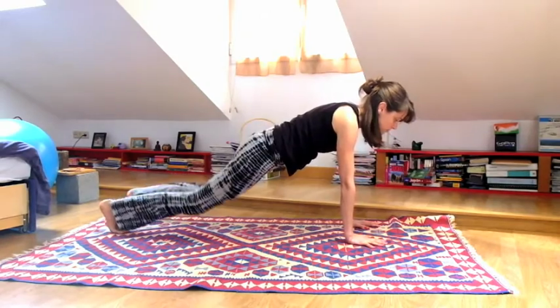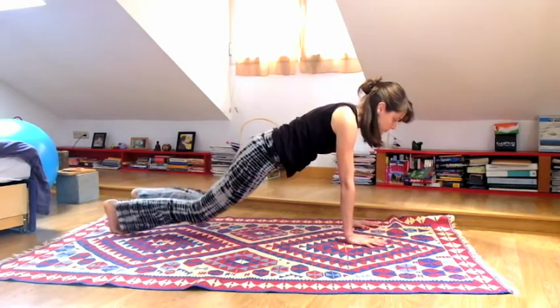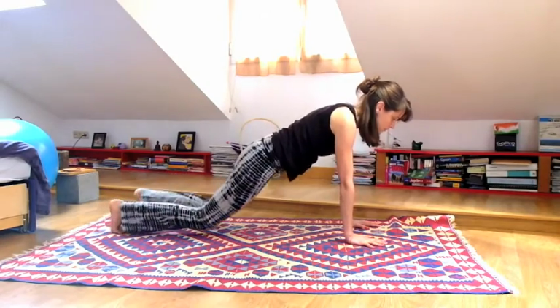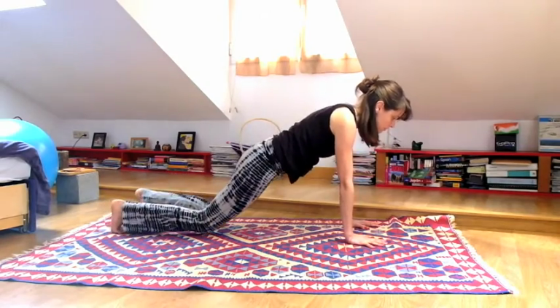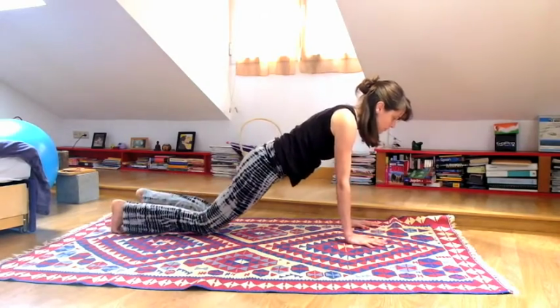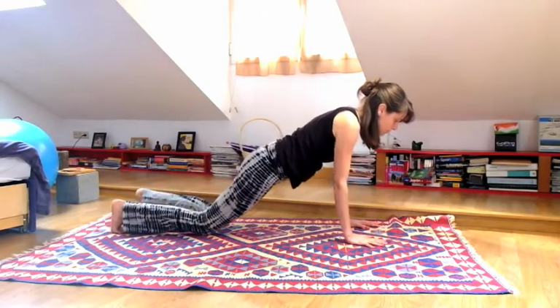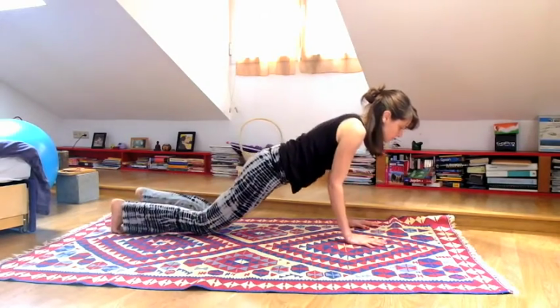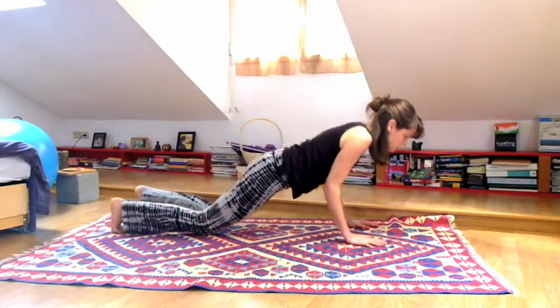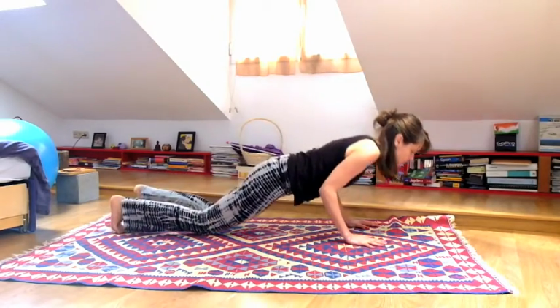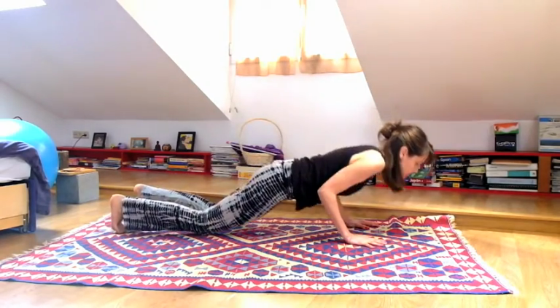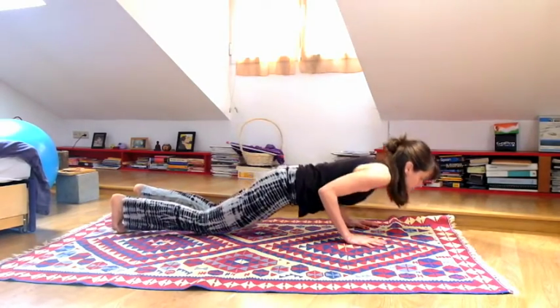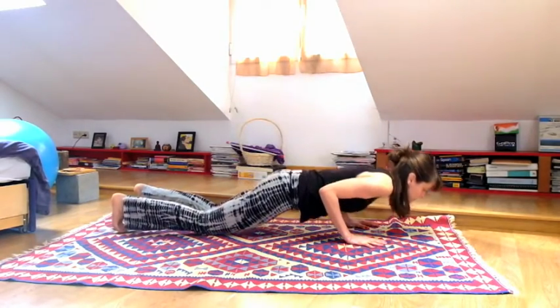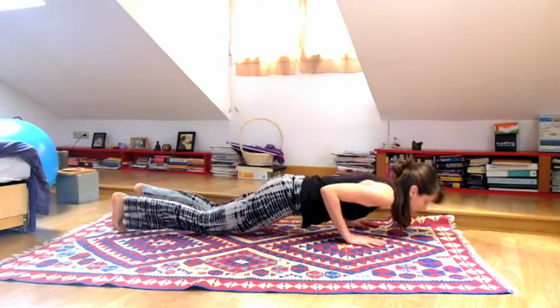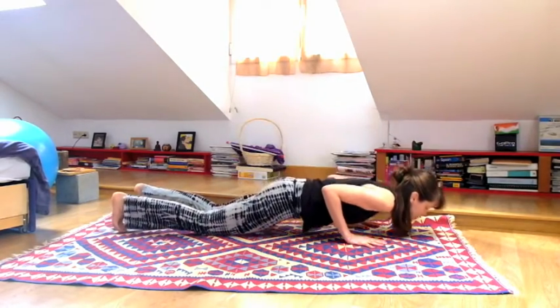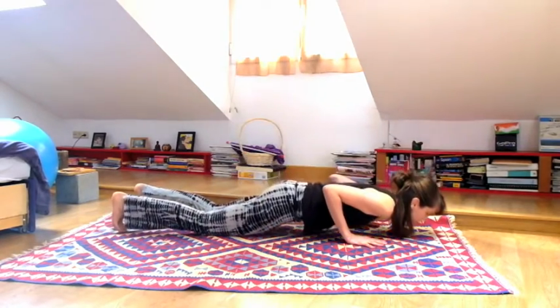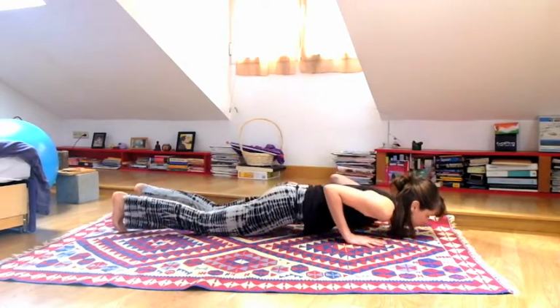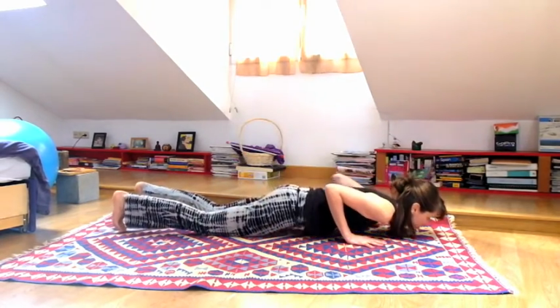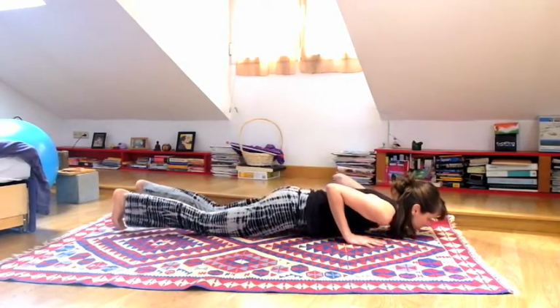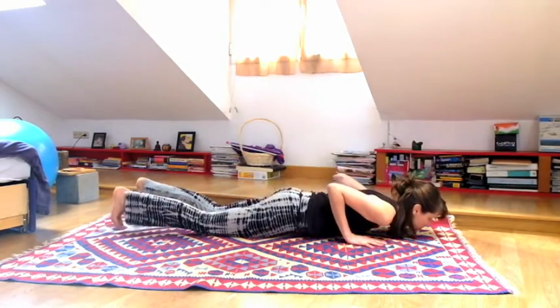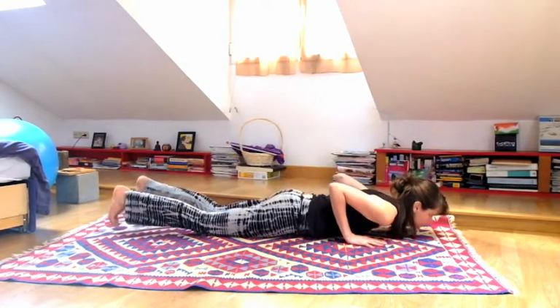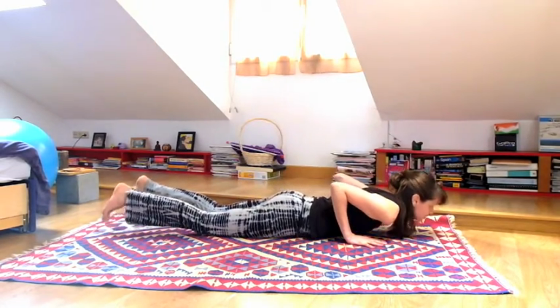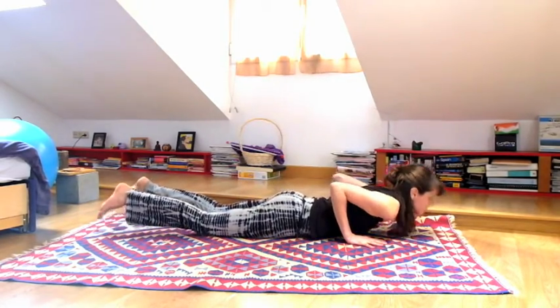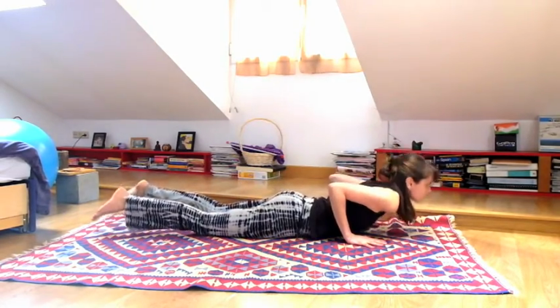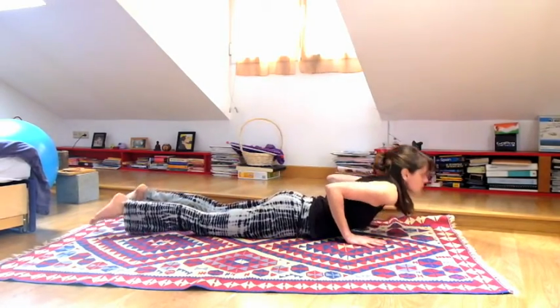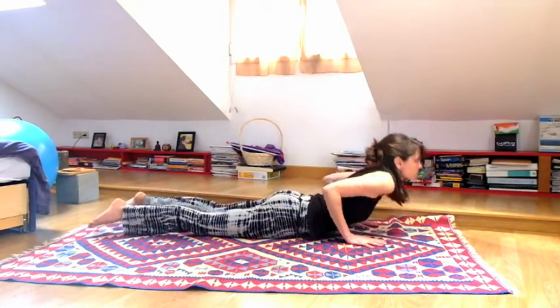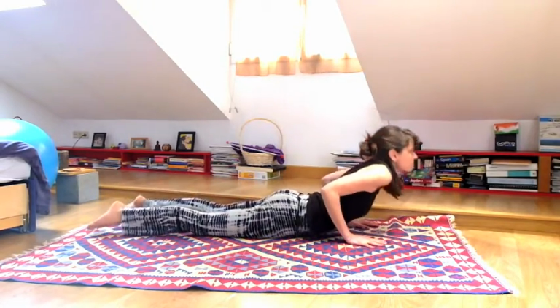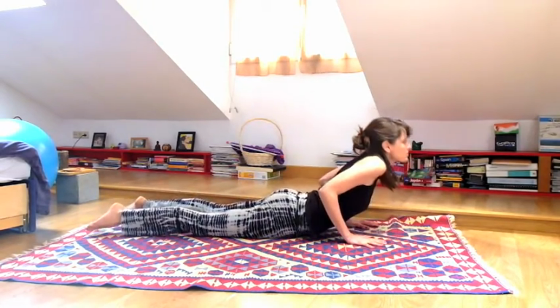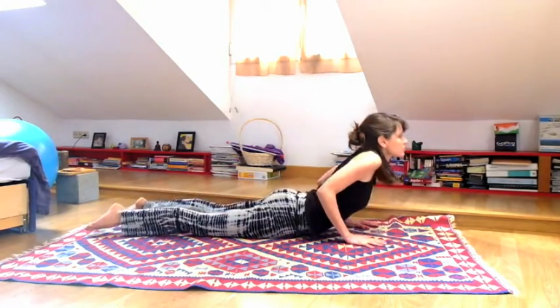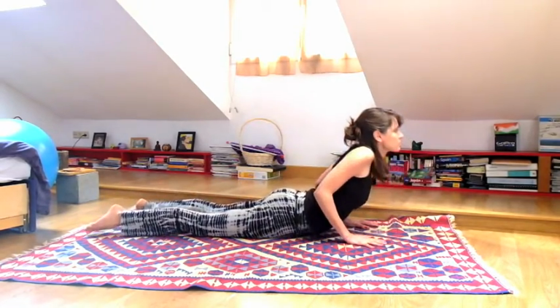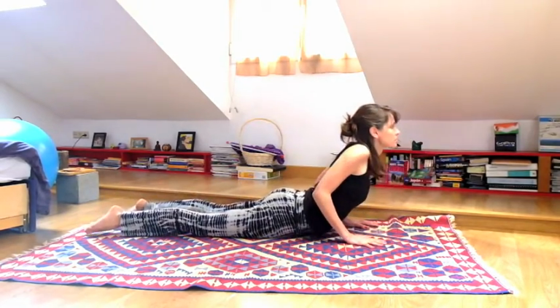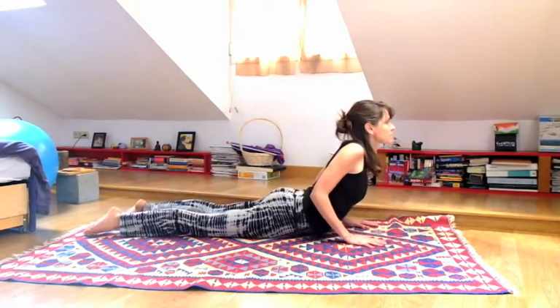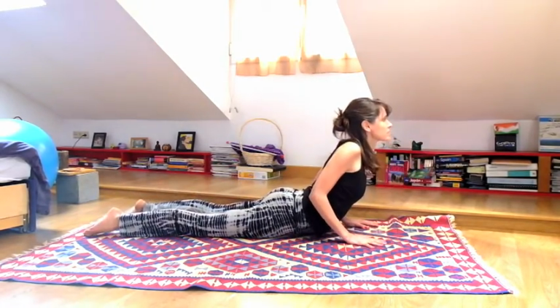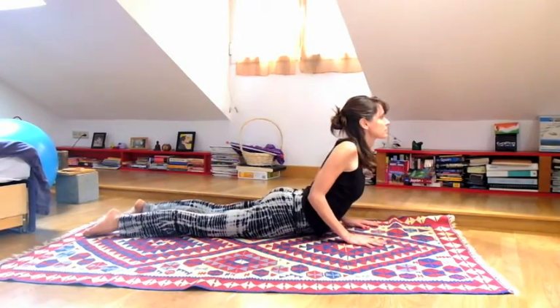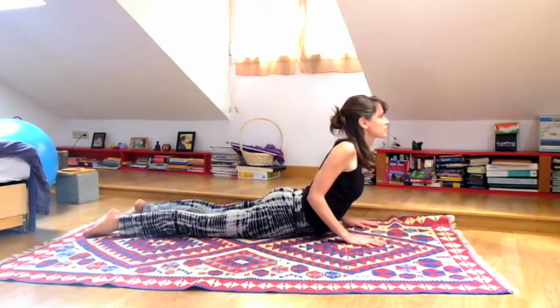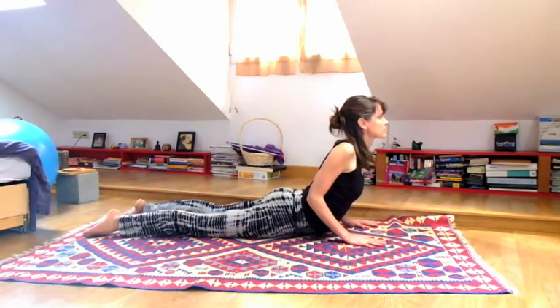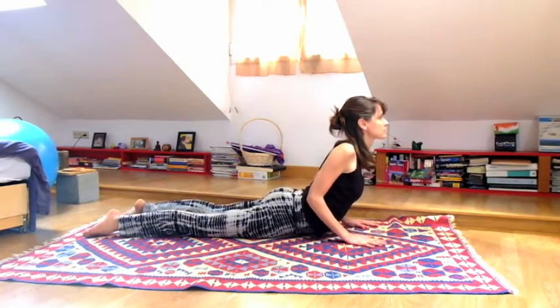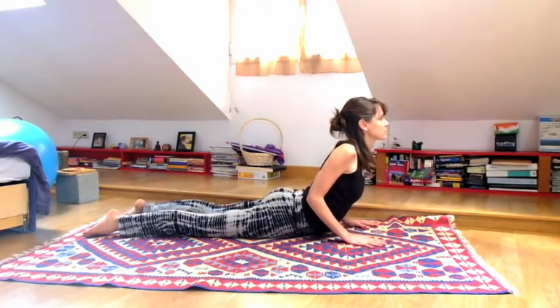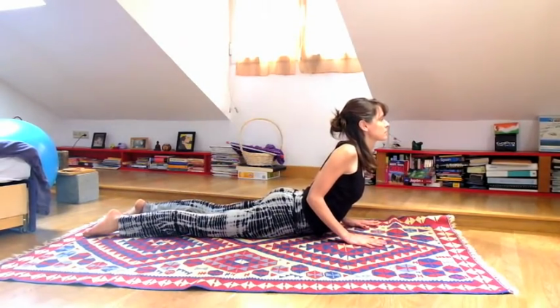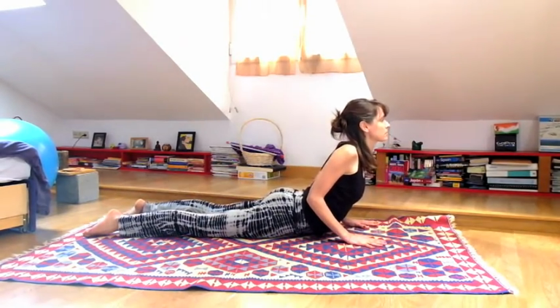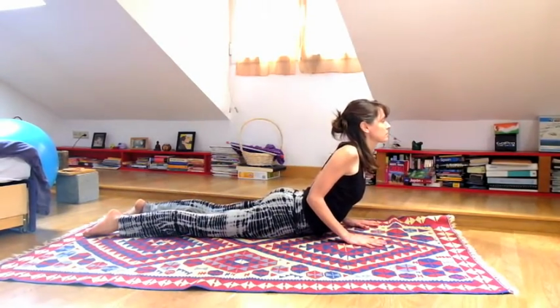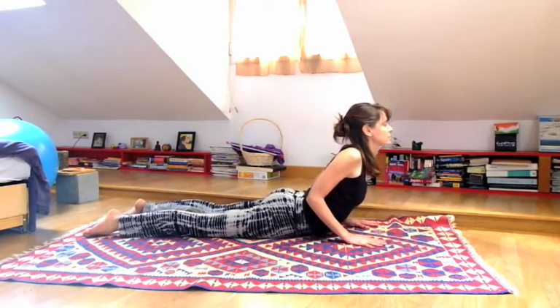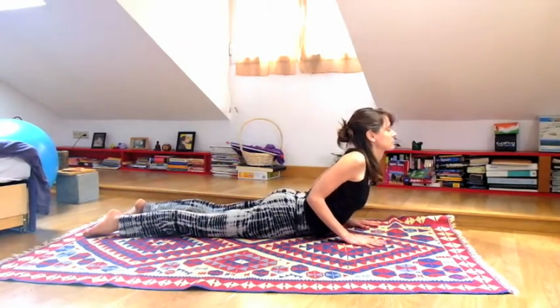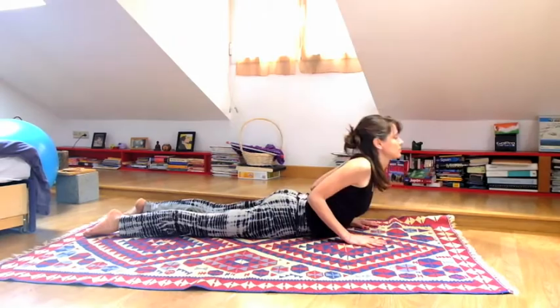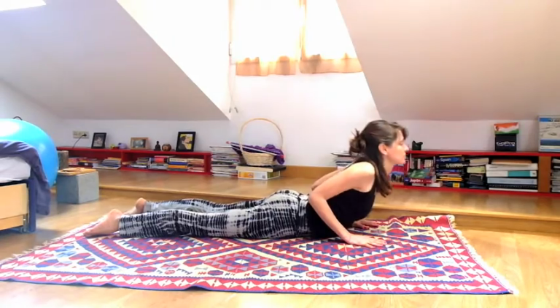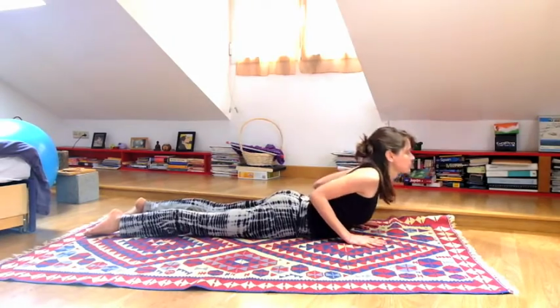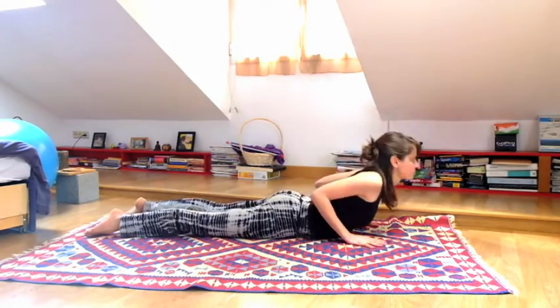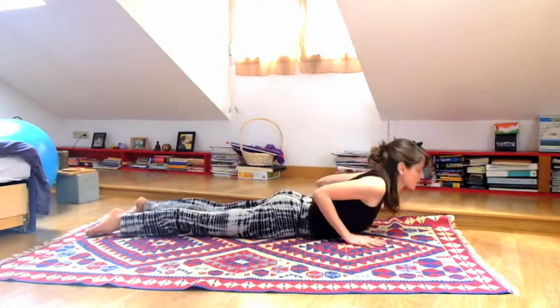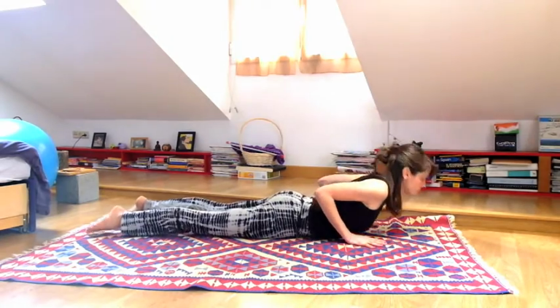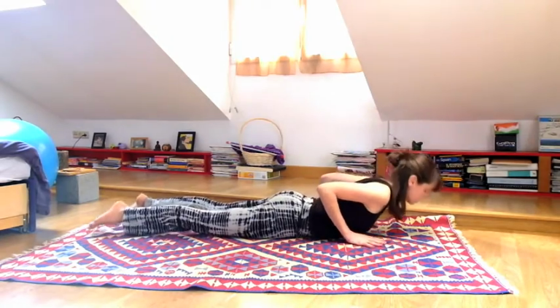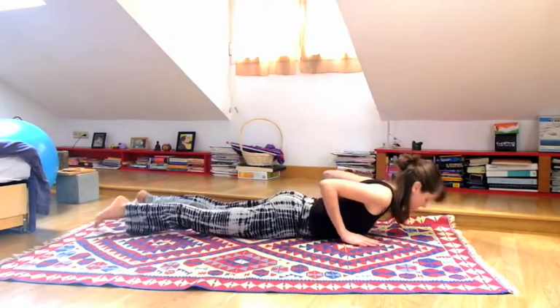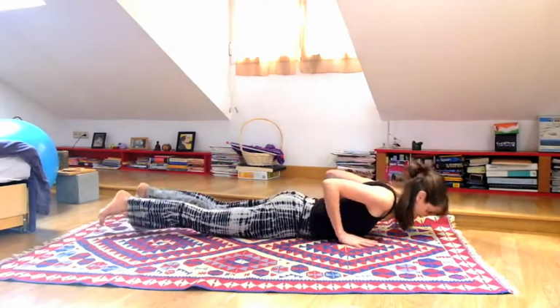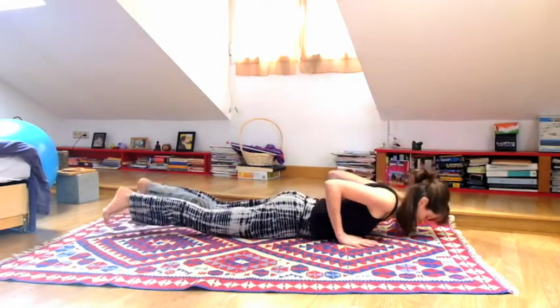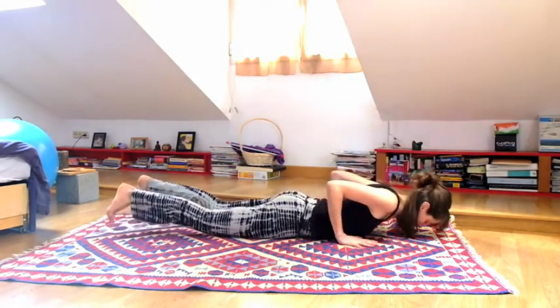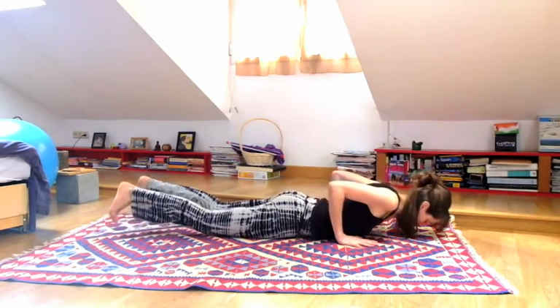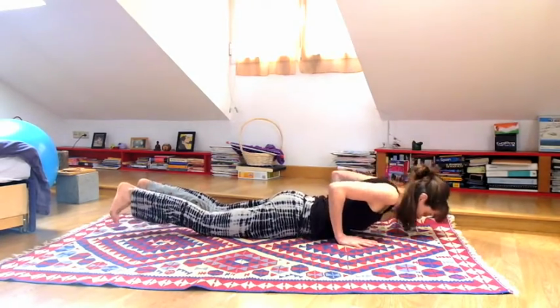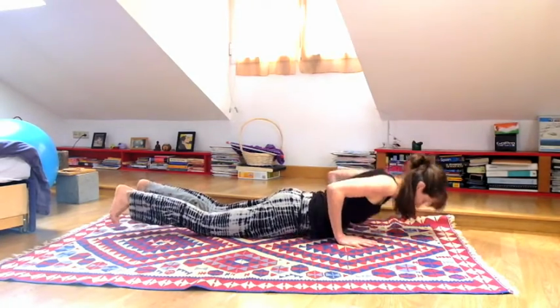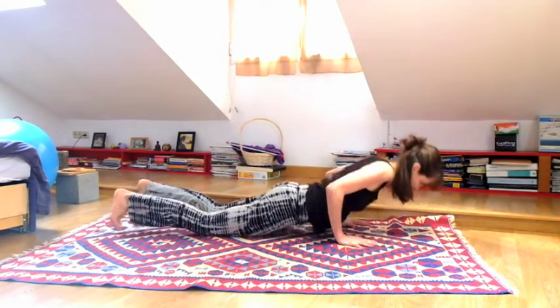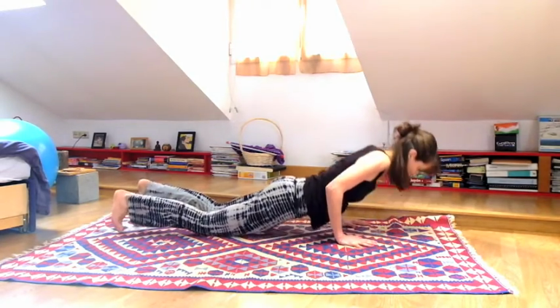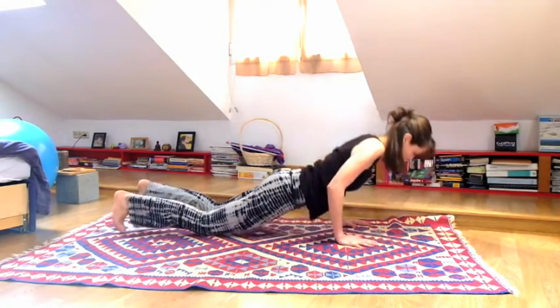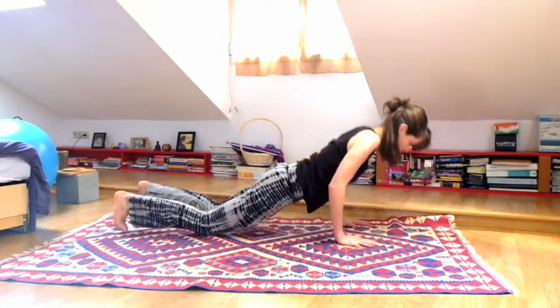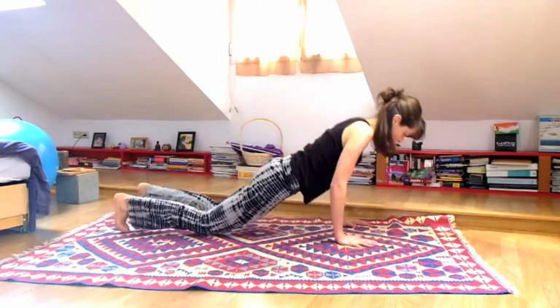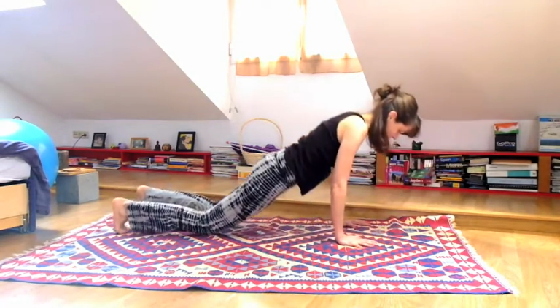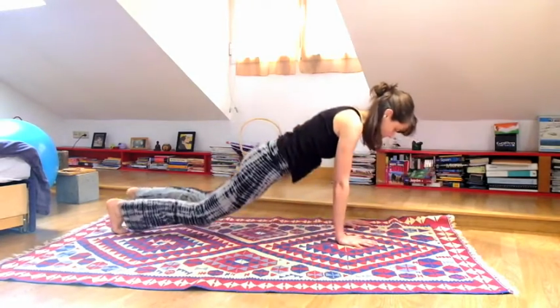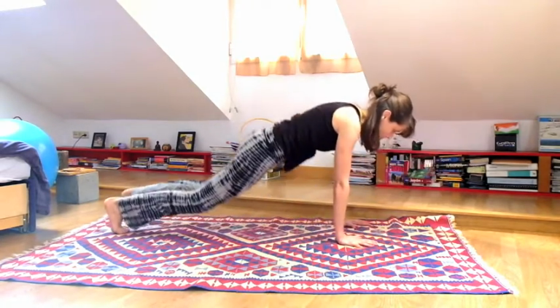Inhale here. Exhale knees and chest to the ground, heart goes up. Inhale, exhale downward facing dog.